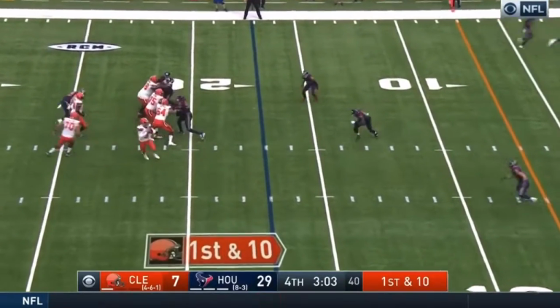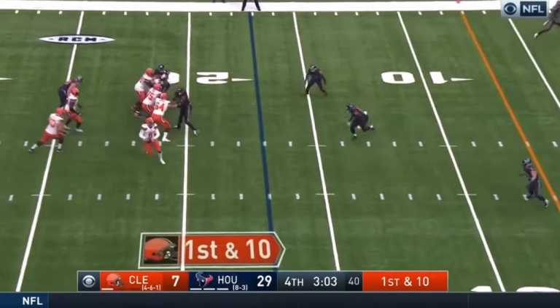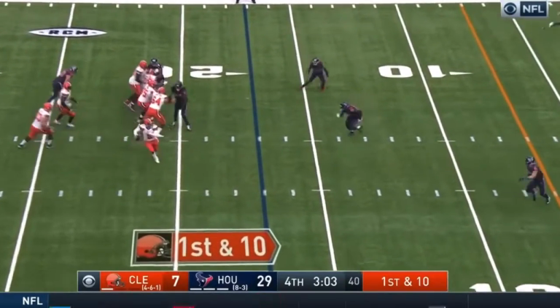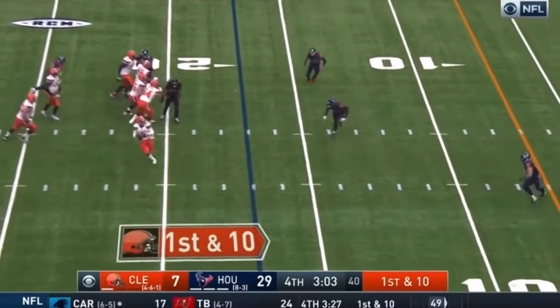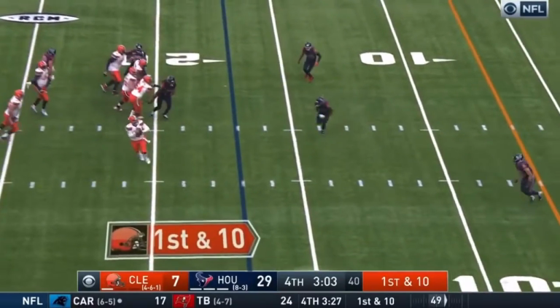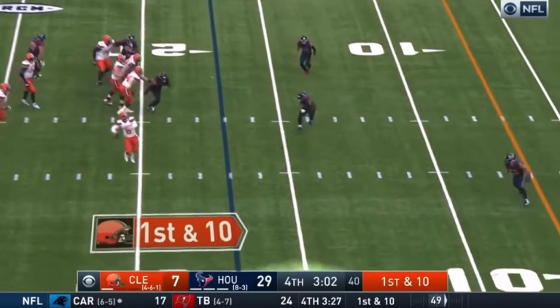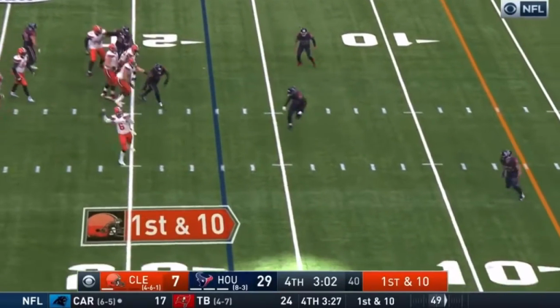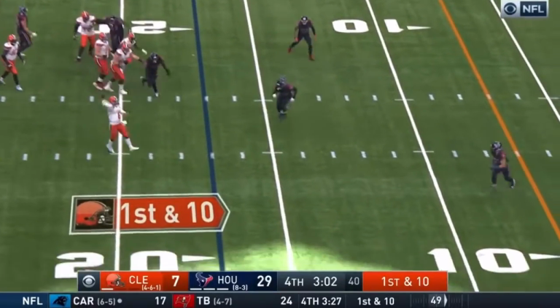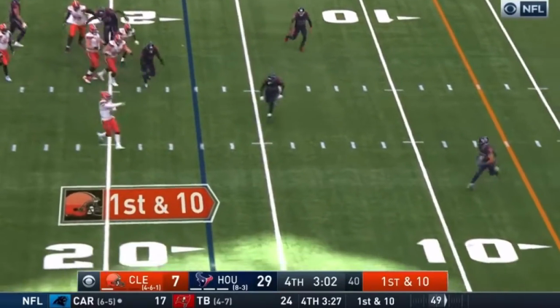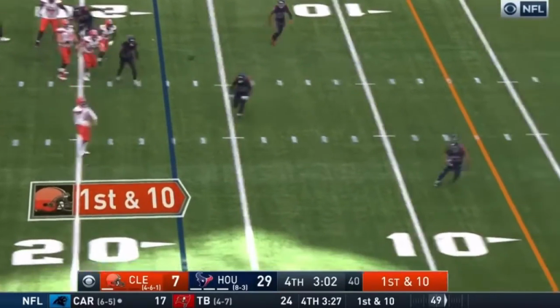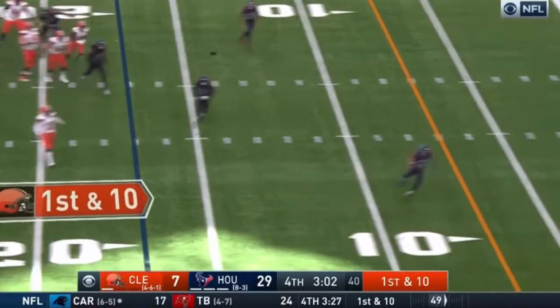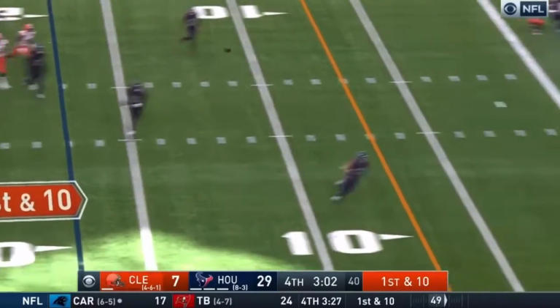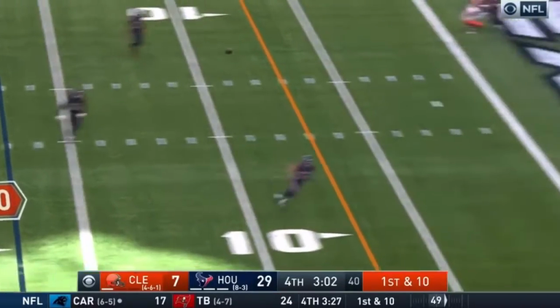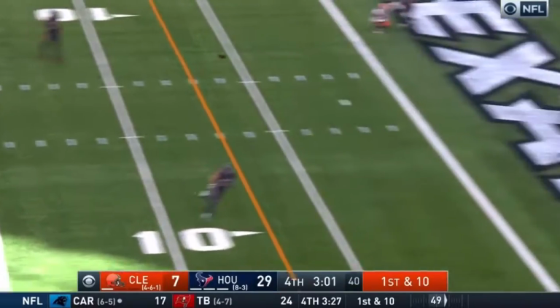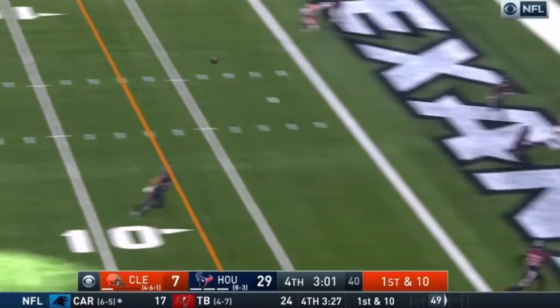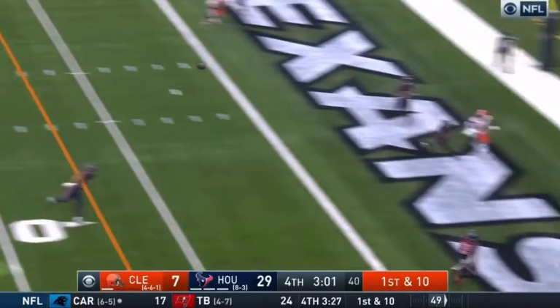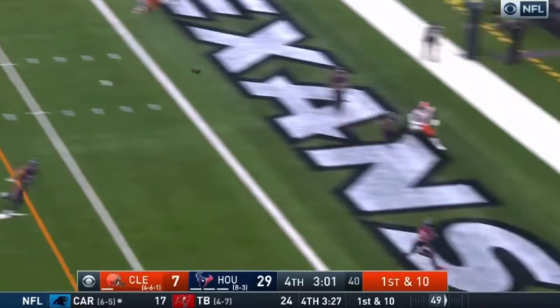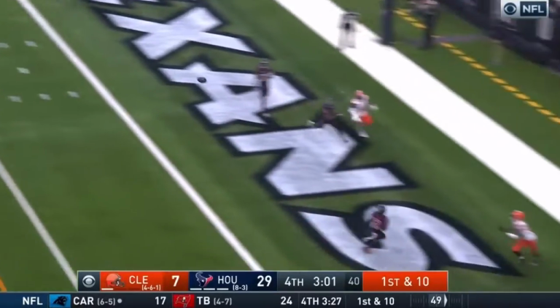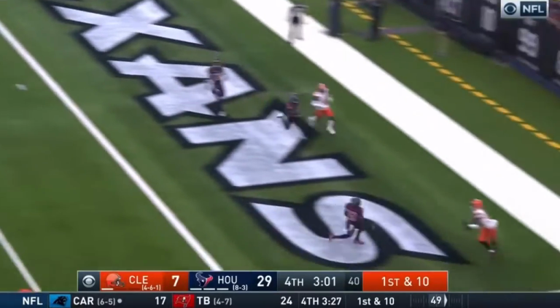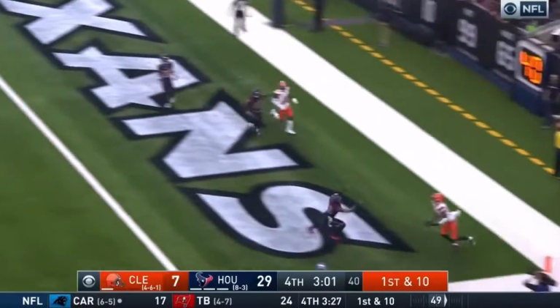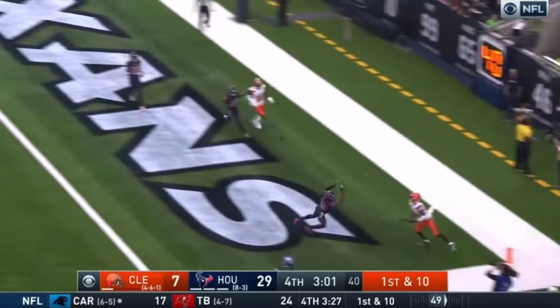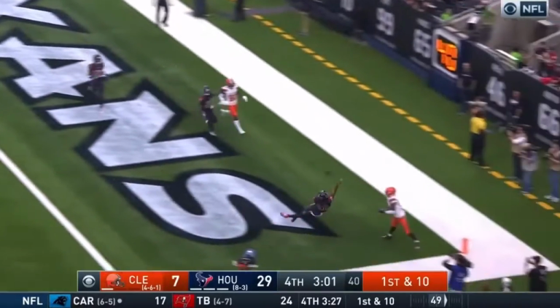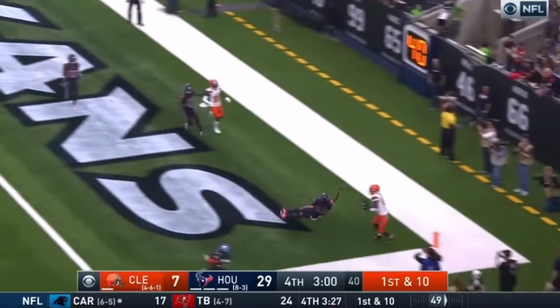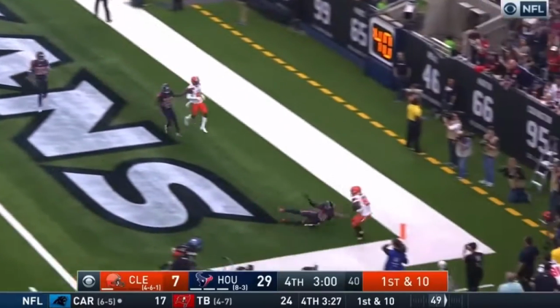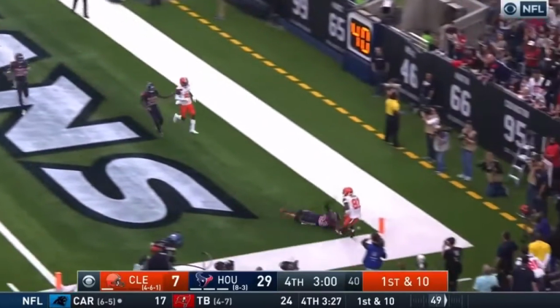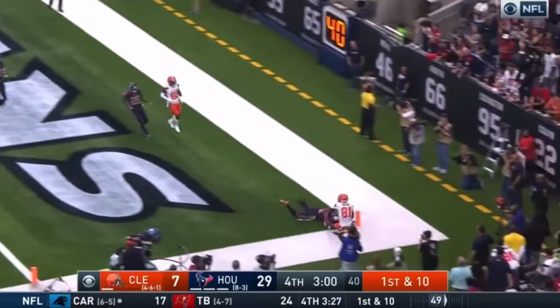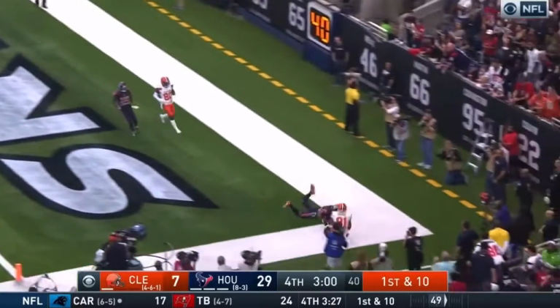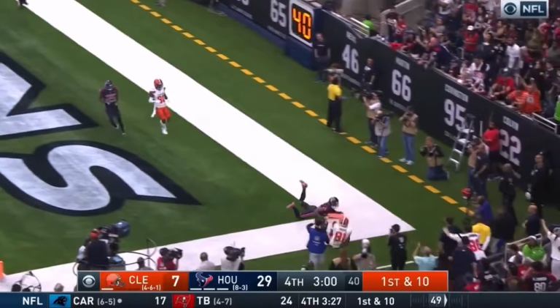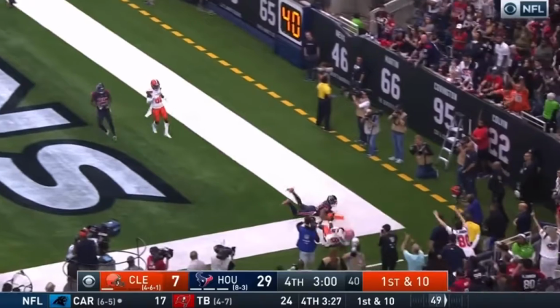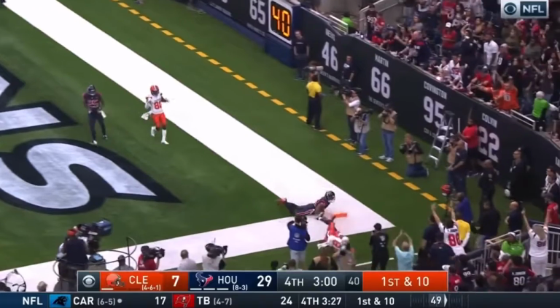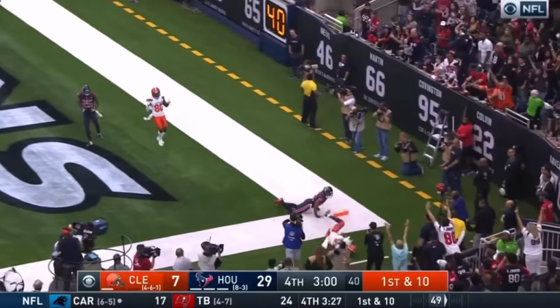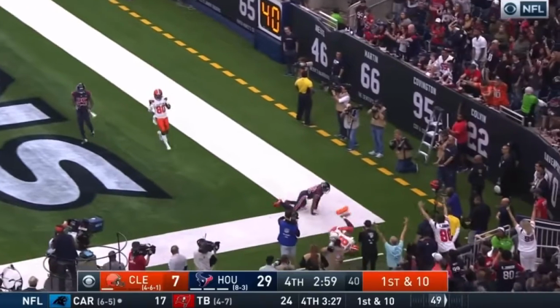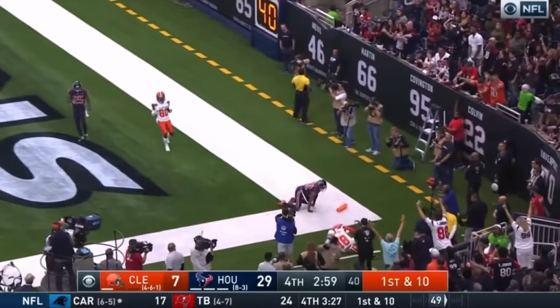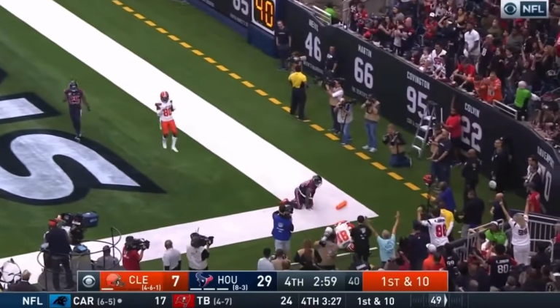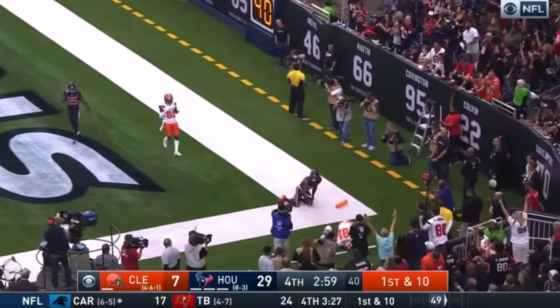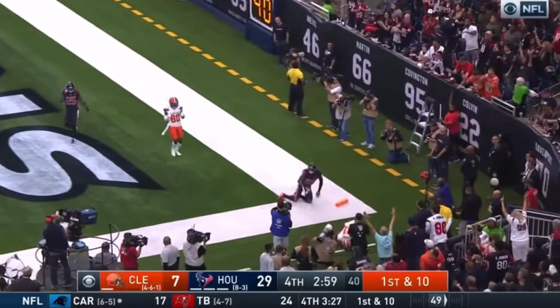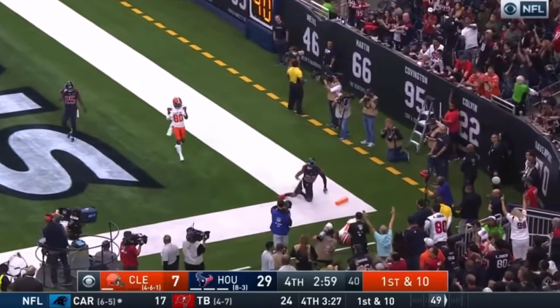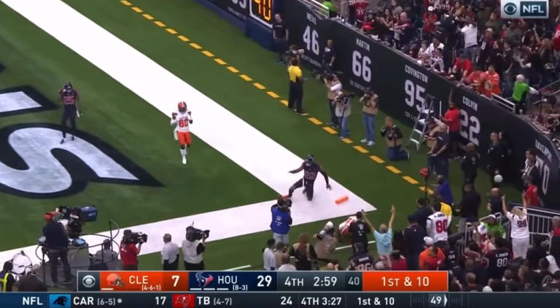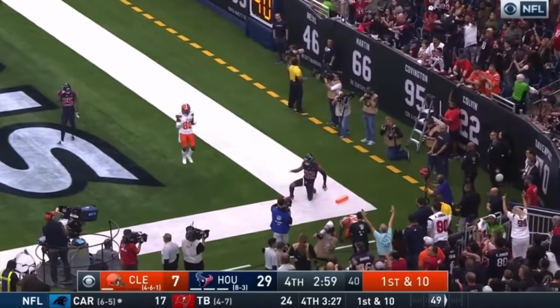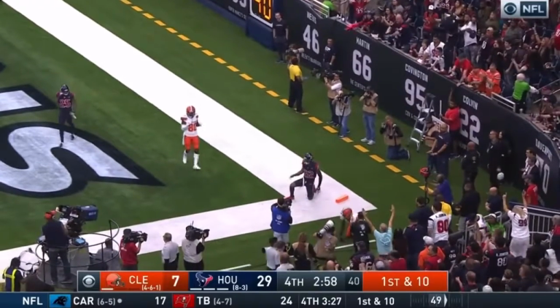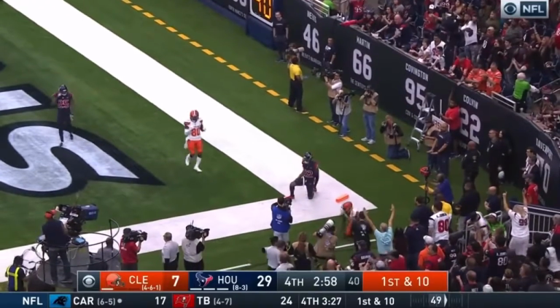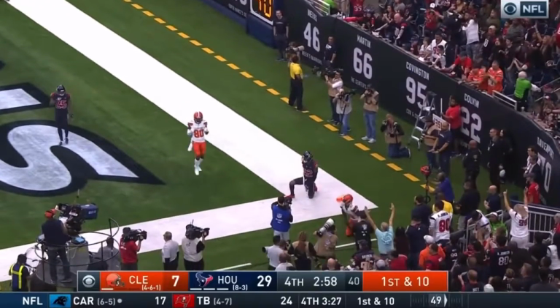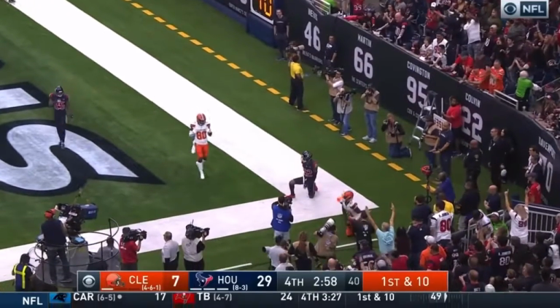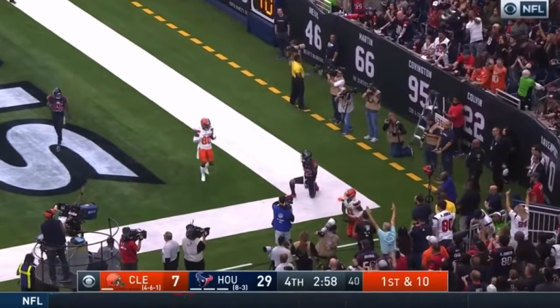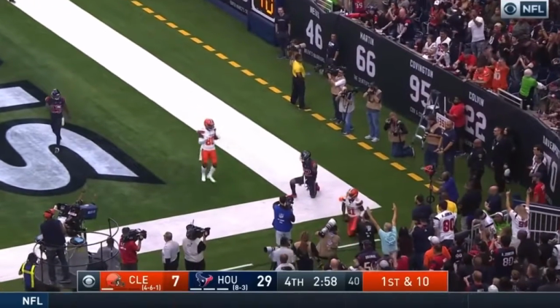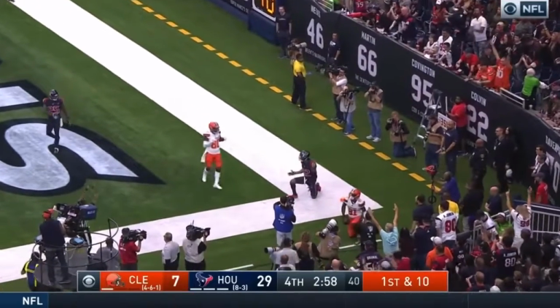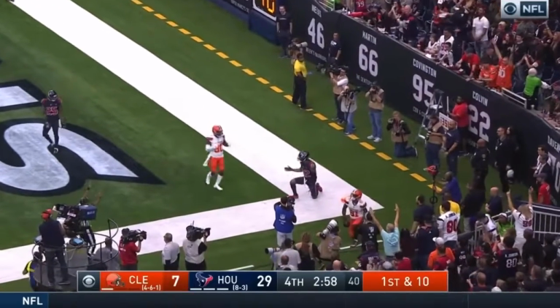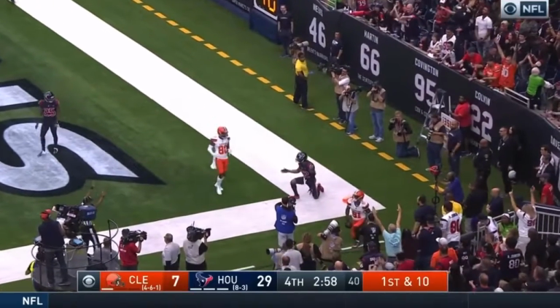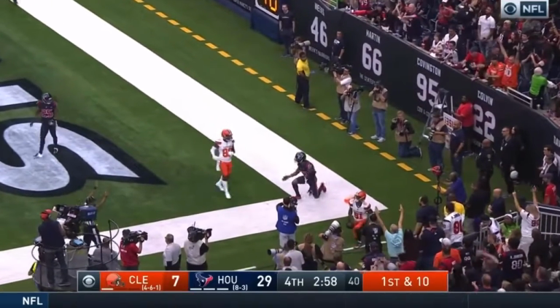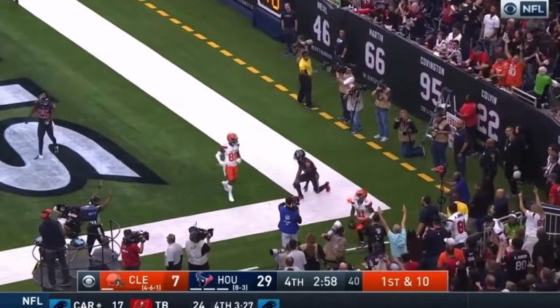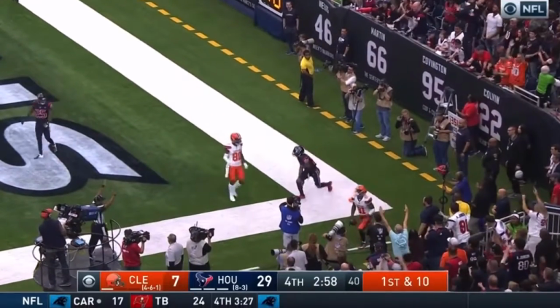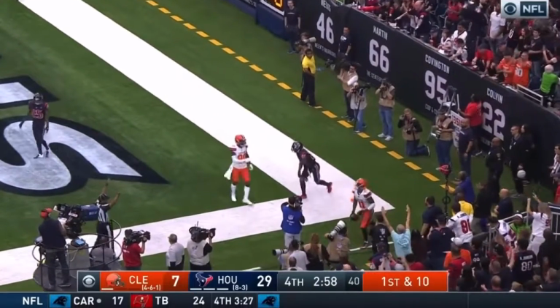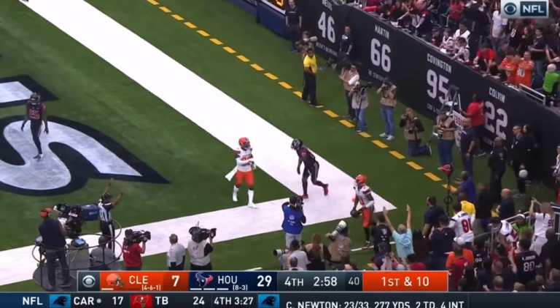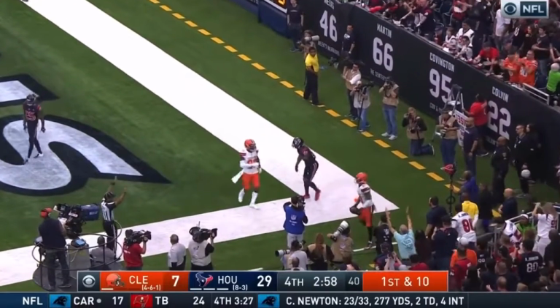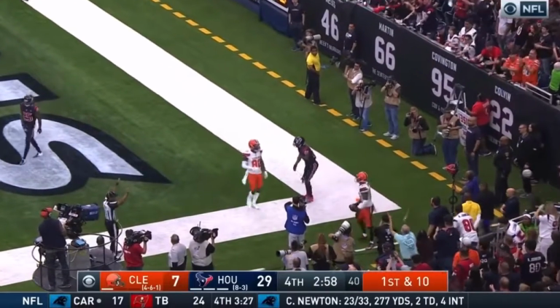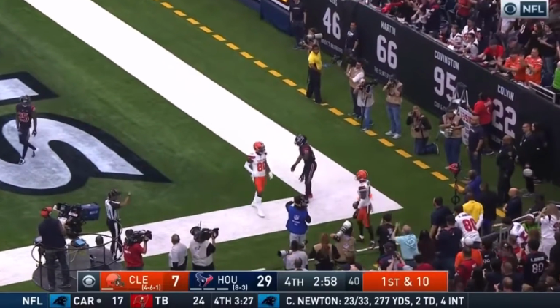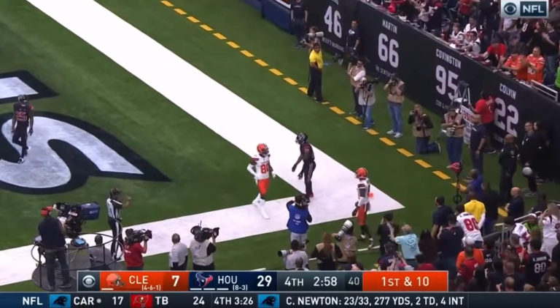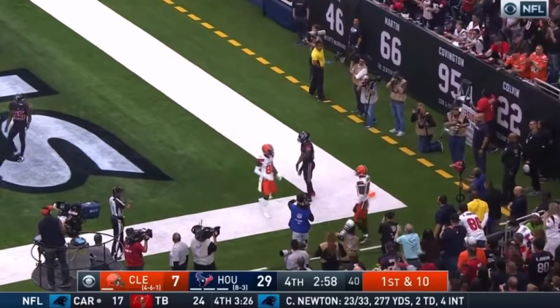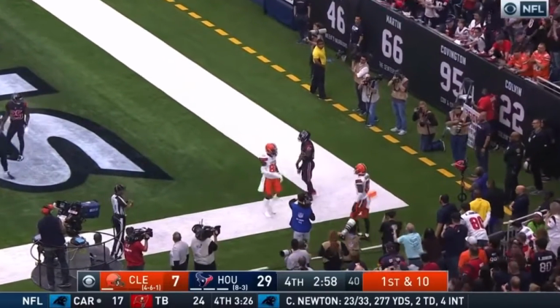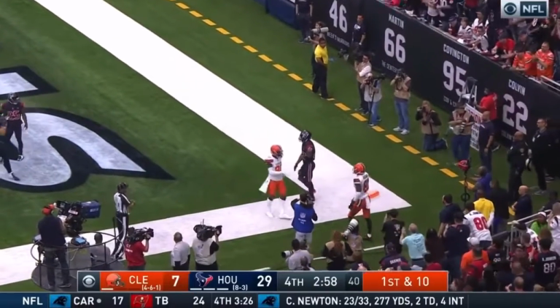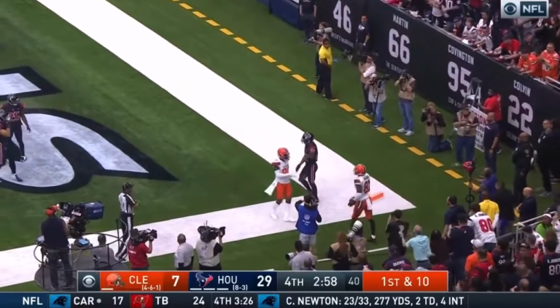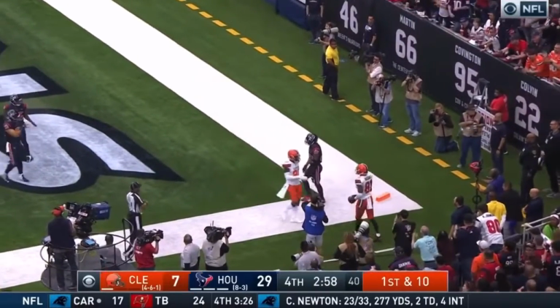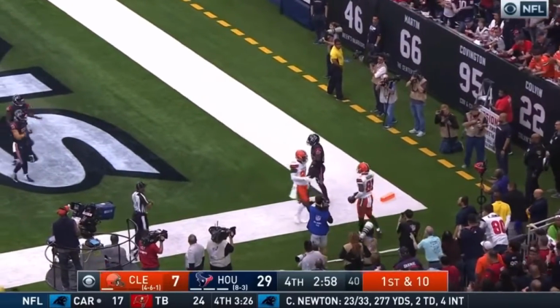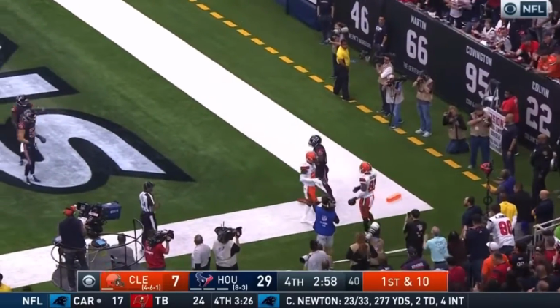Mayfield on the move, going to the end zone — it is caught by Higgins. Did he stay in bounds? It's ruled a touchdown.